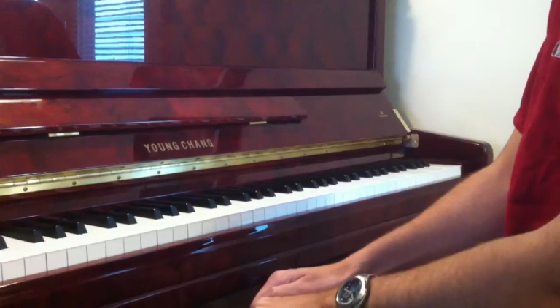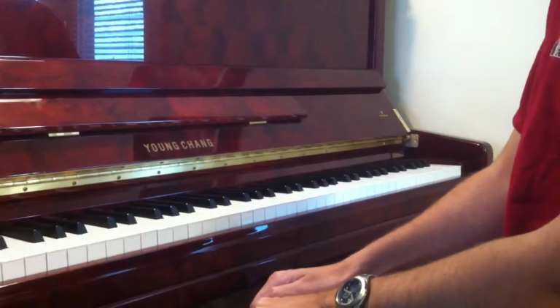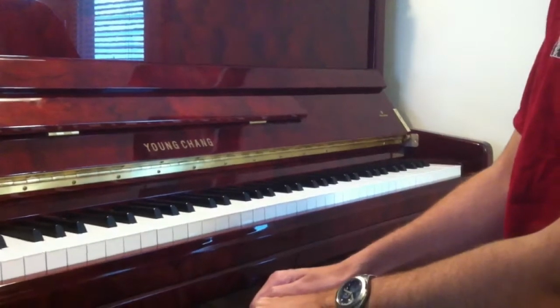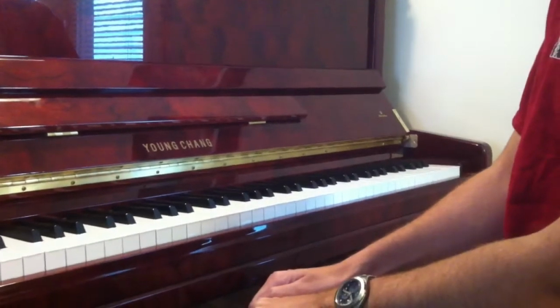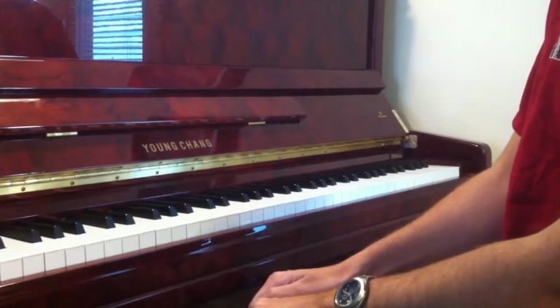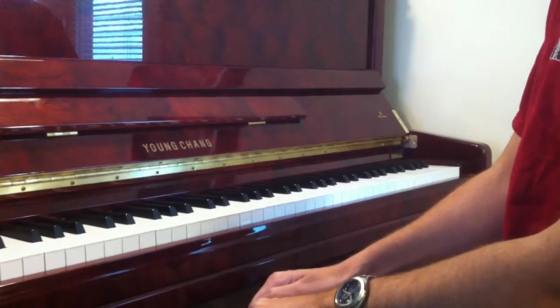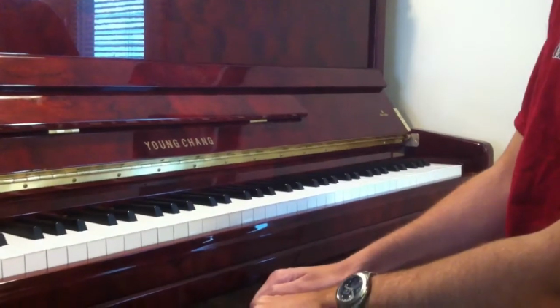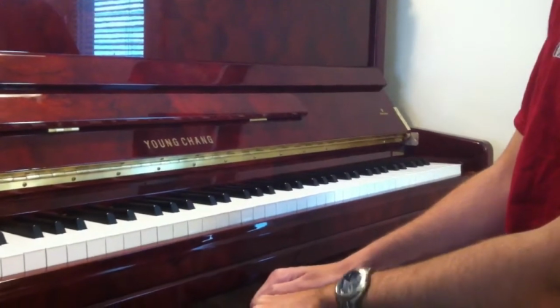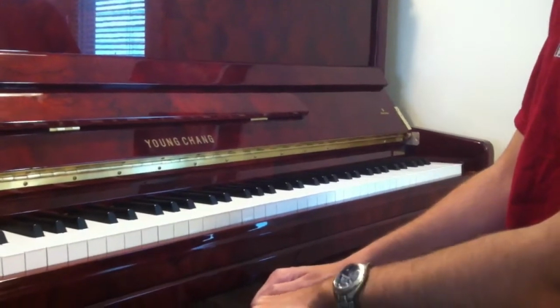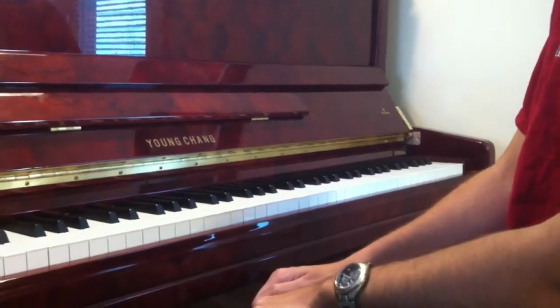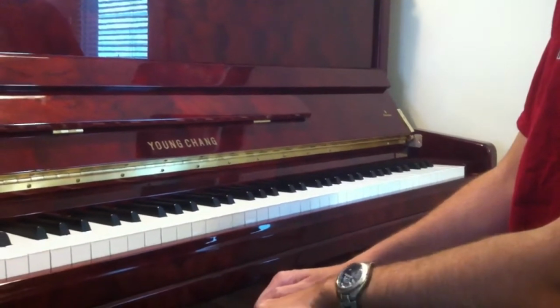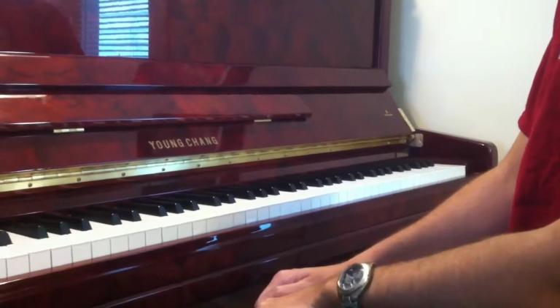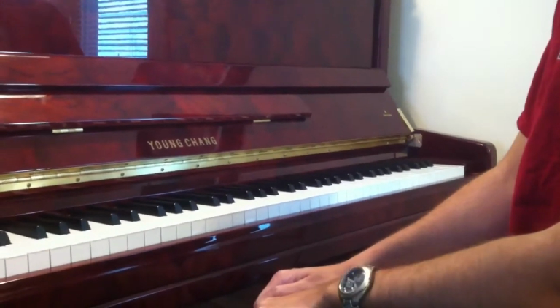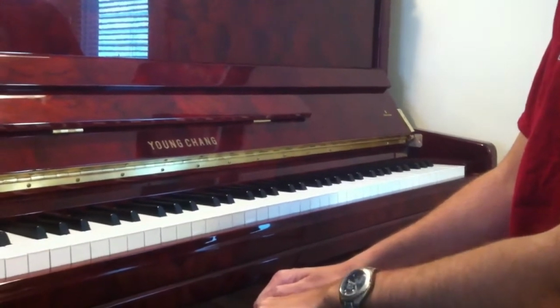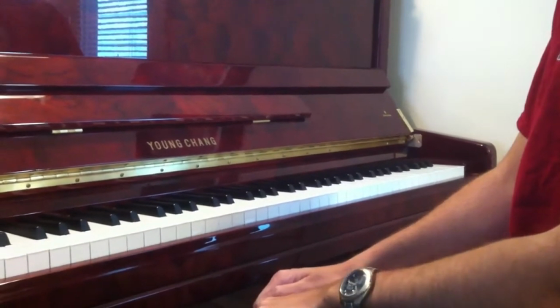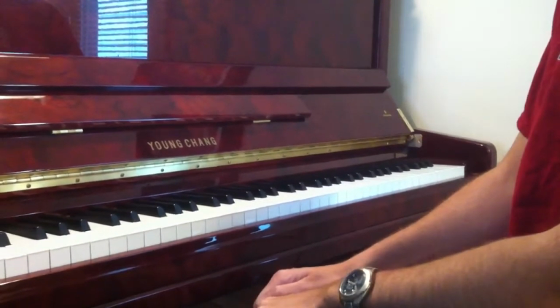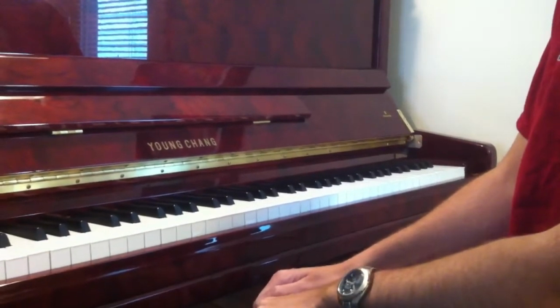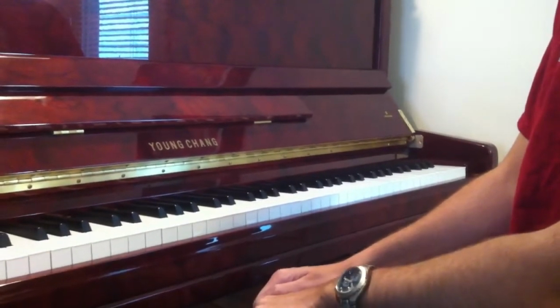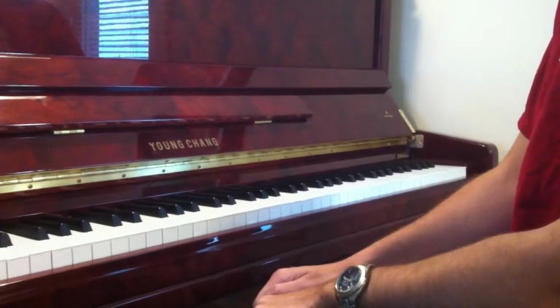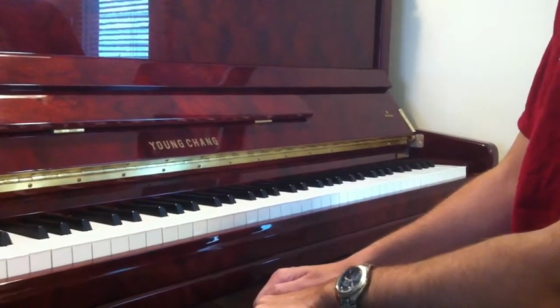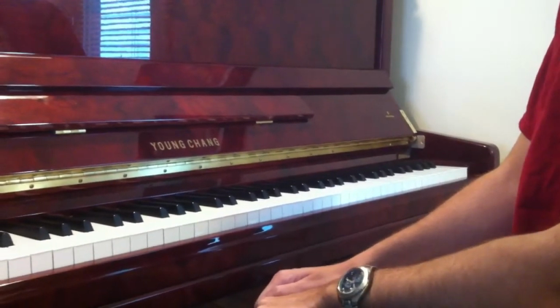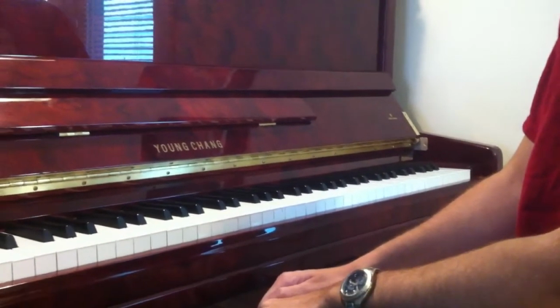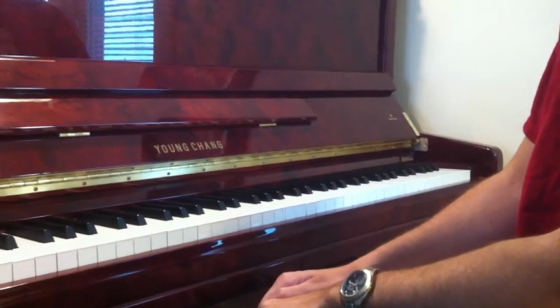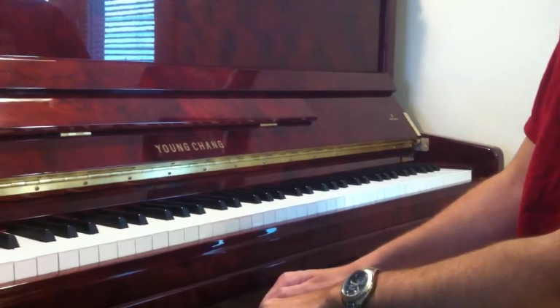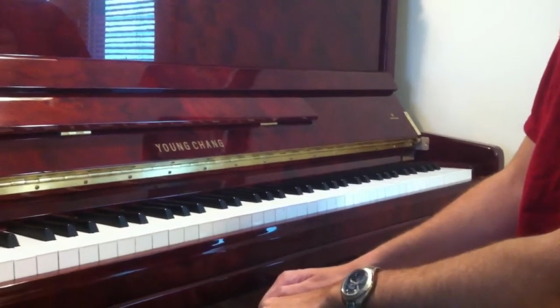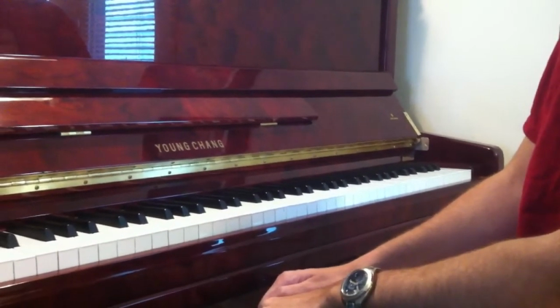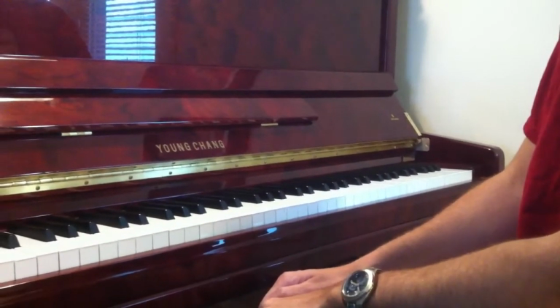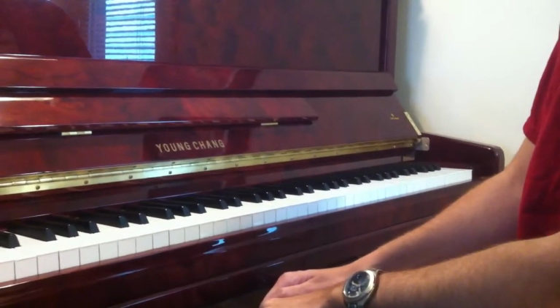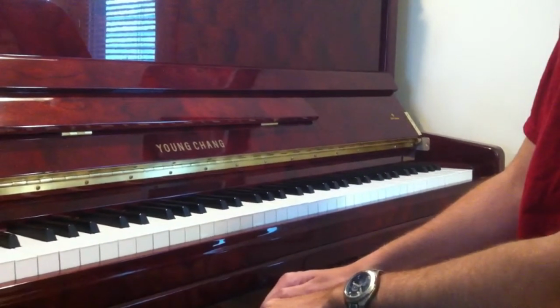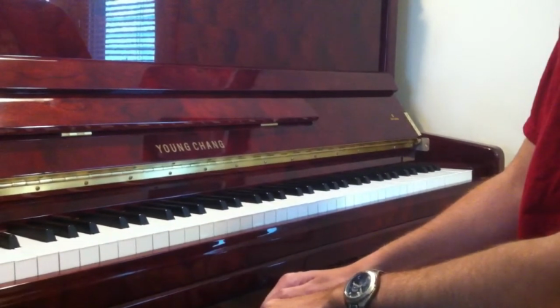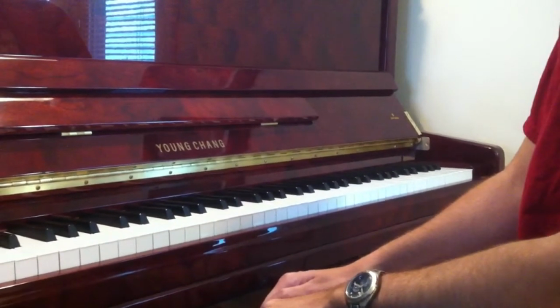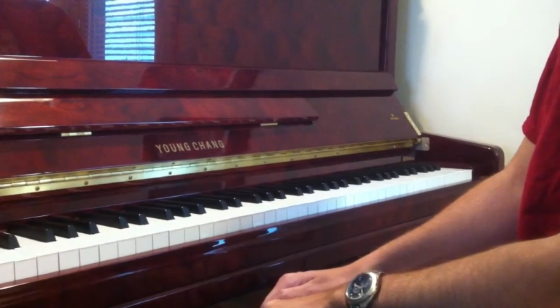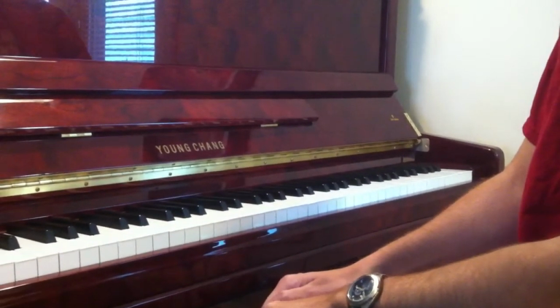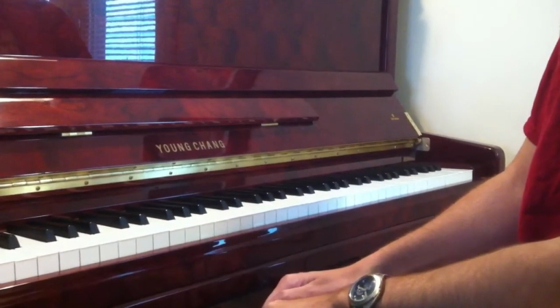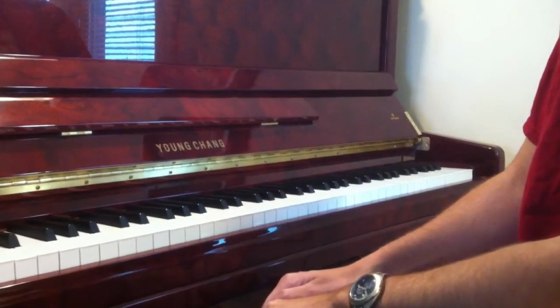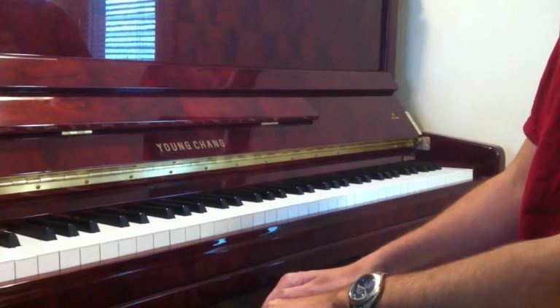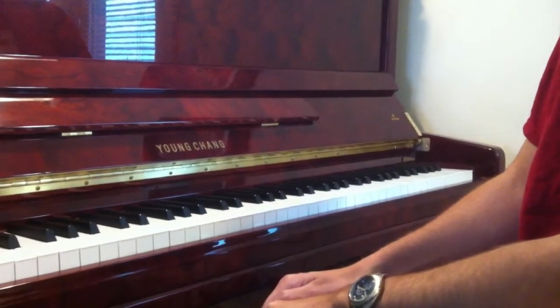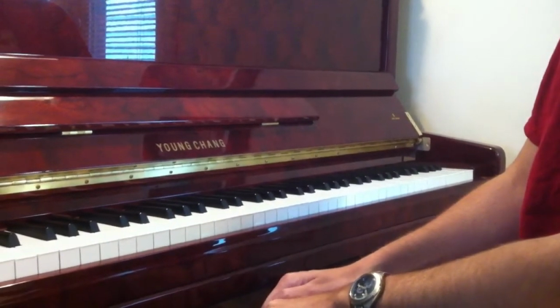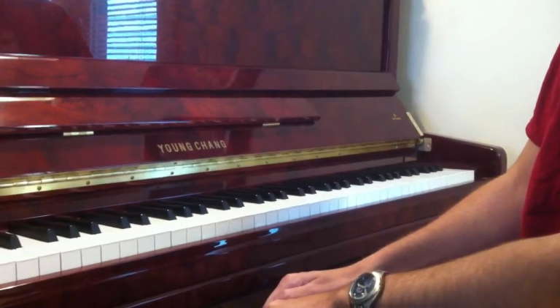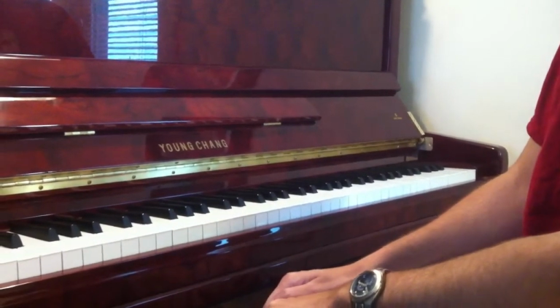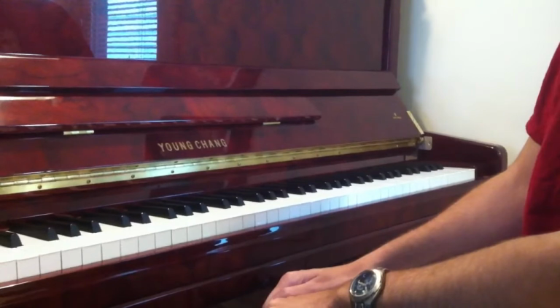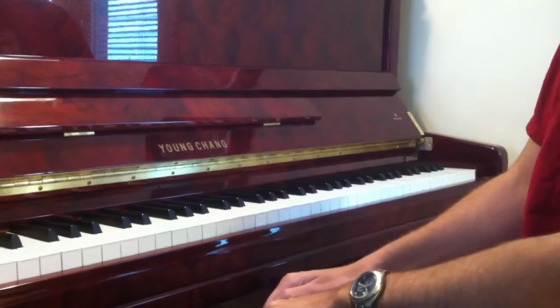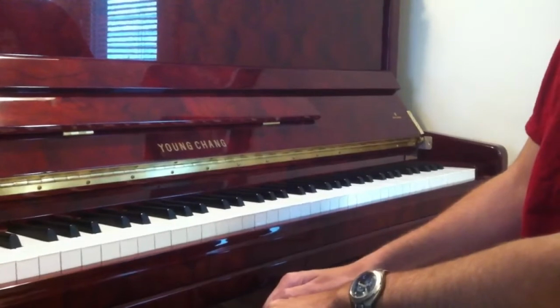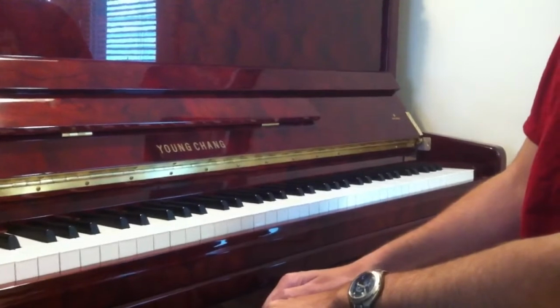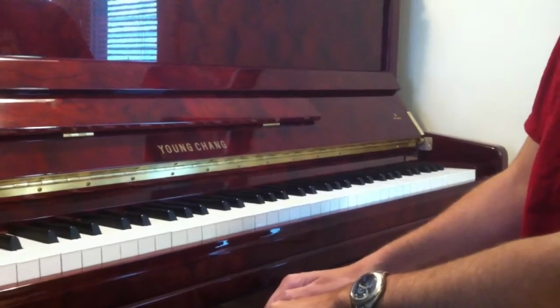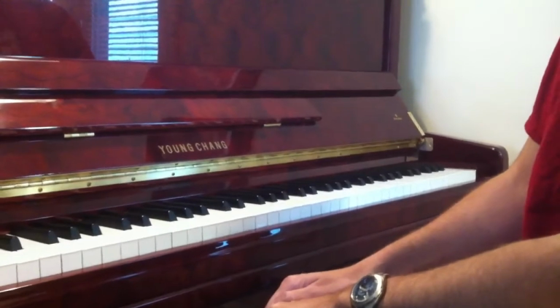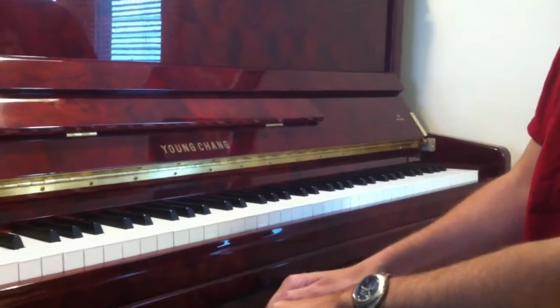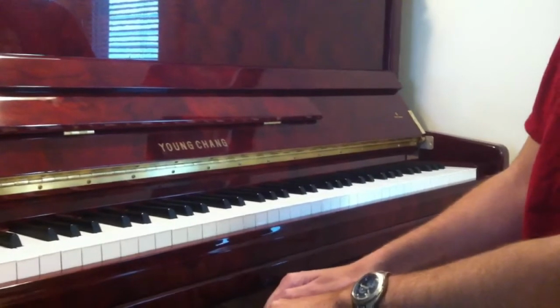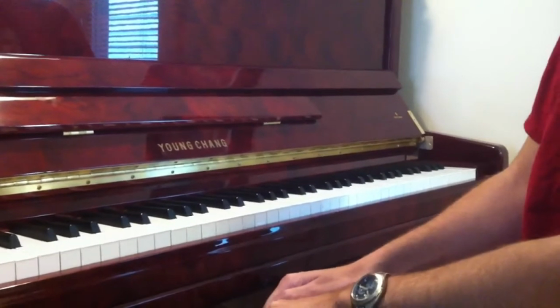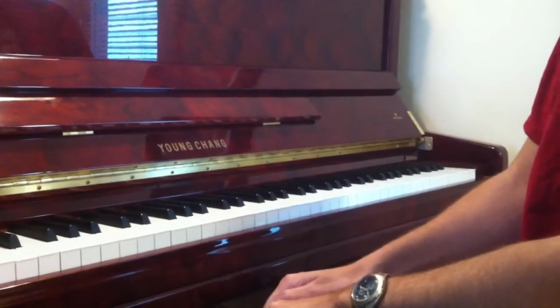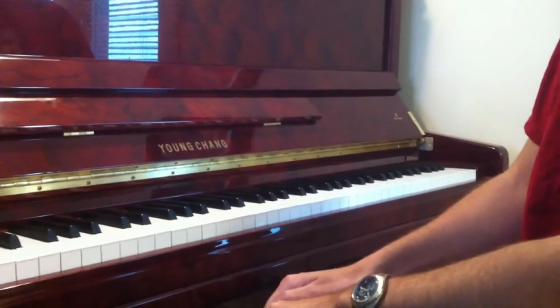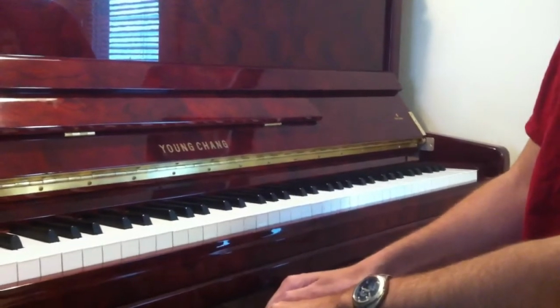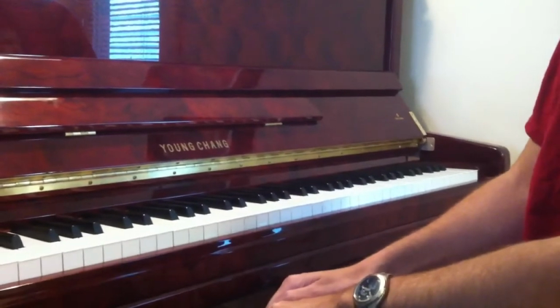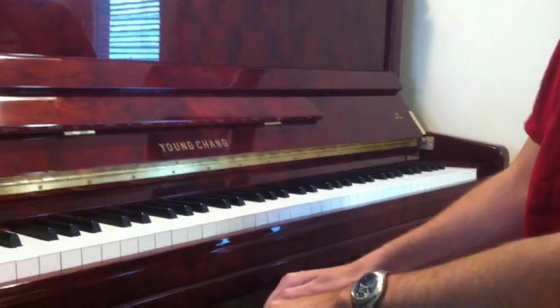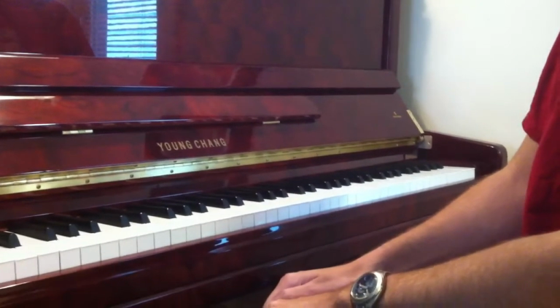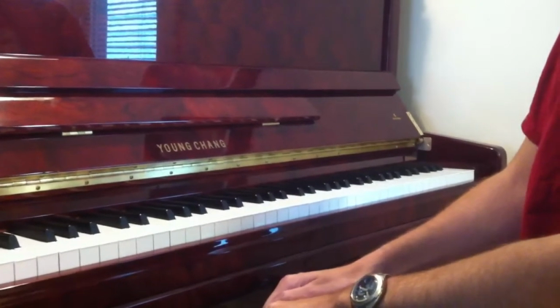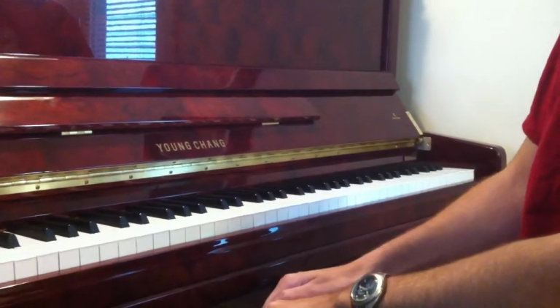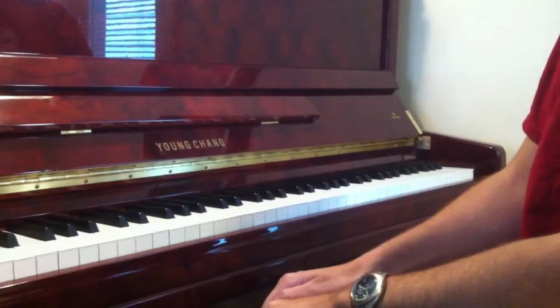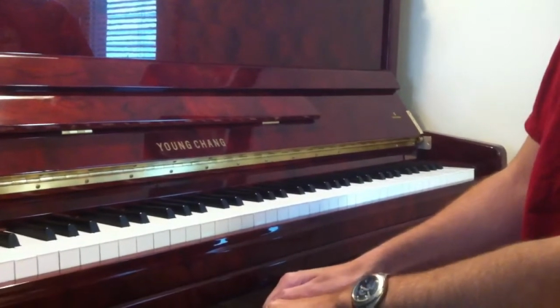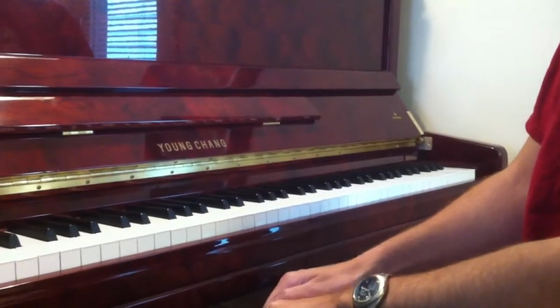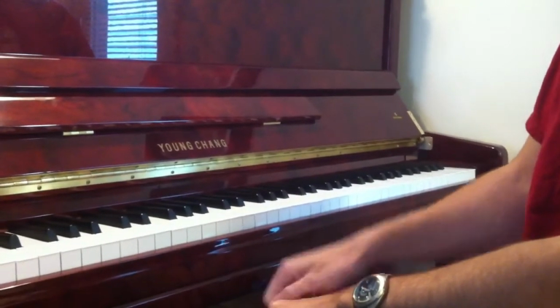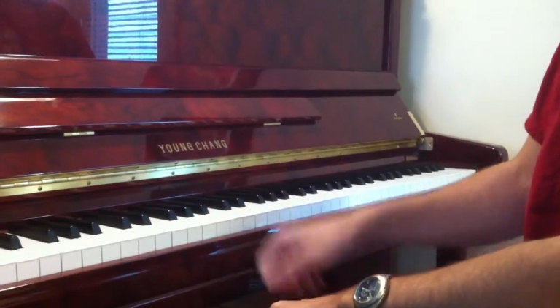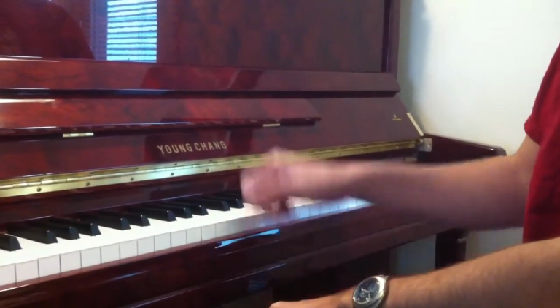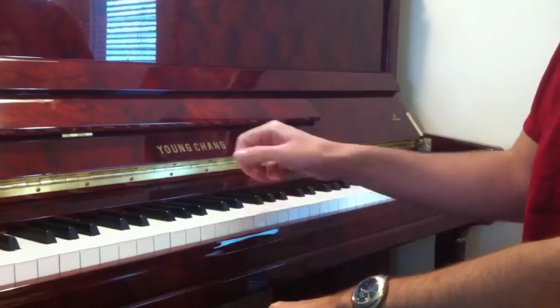Hello. Today we're talking about touch — staccato and legato touch. Those are the two basic kinds of touch in music.